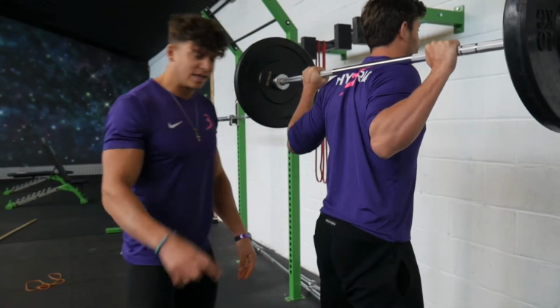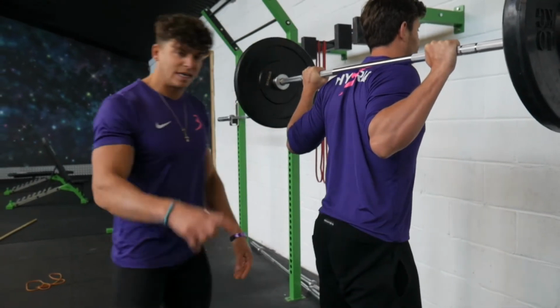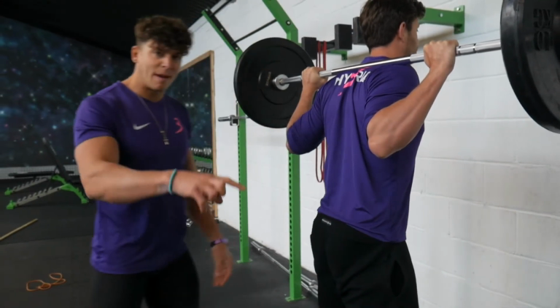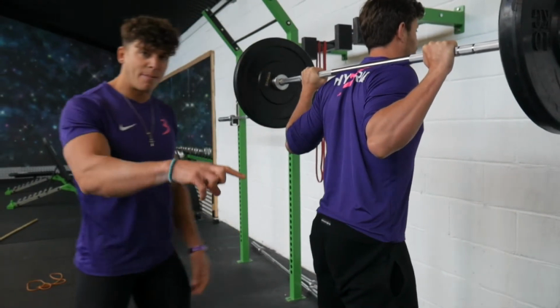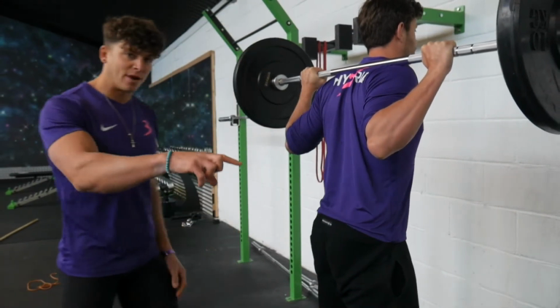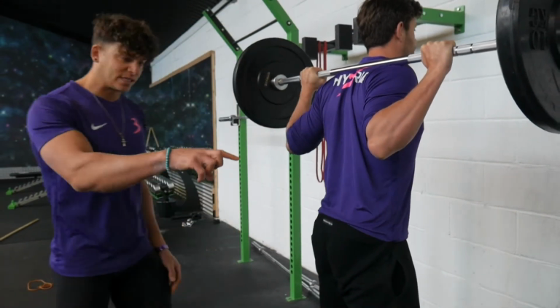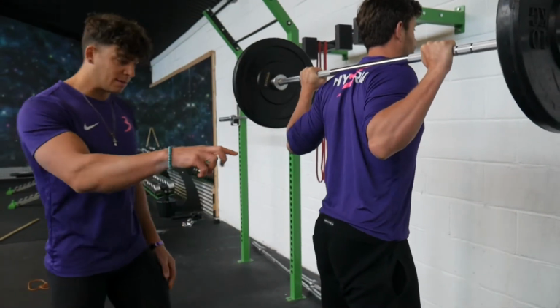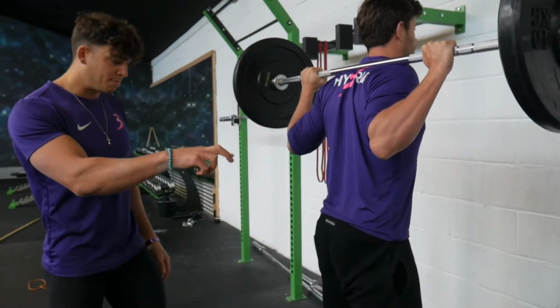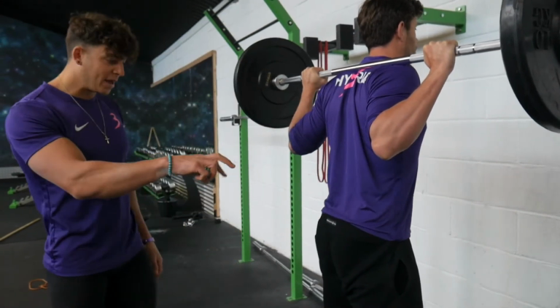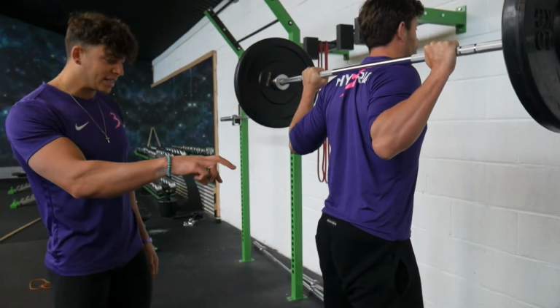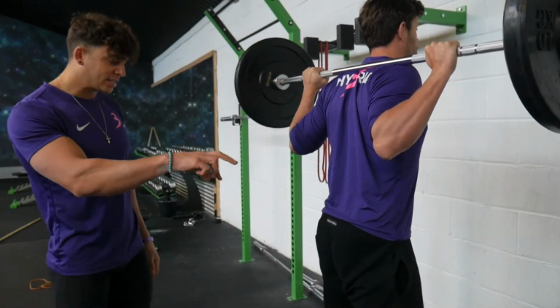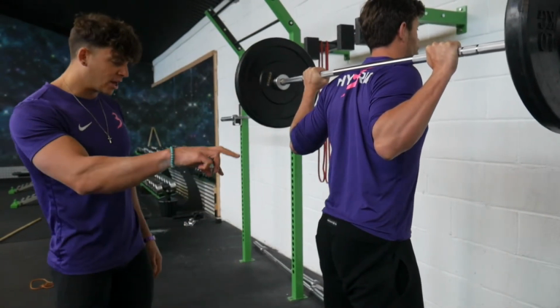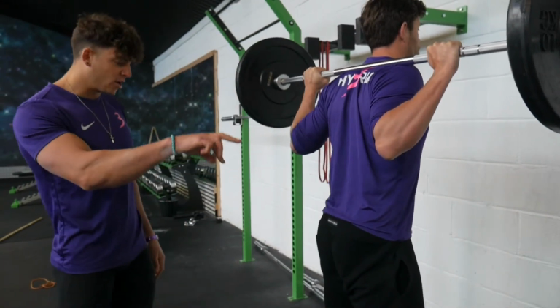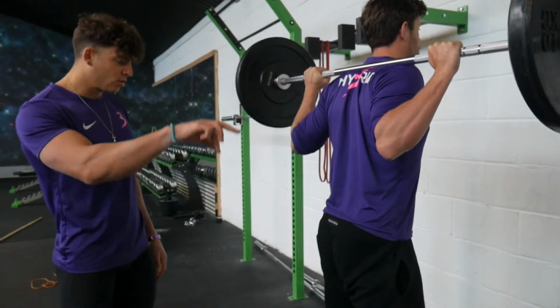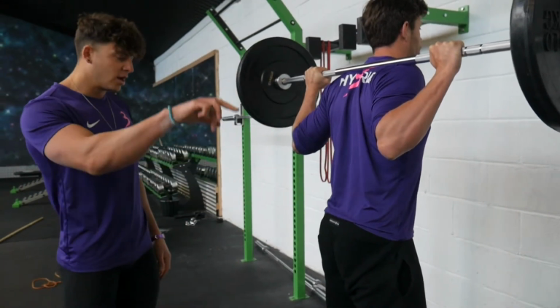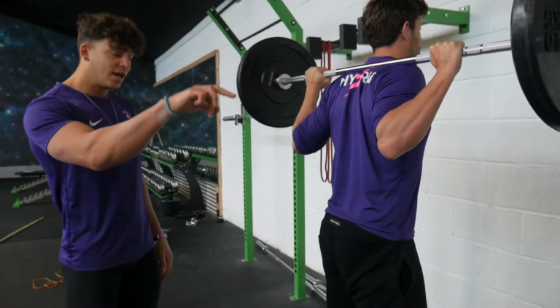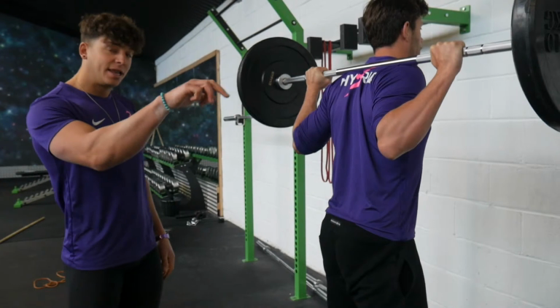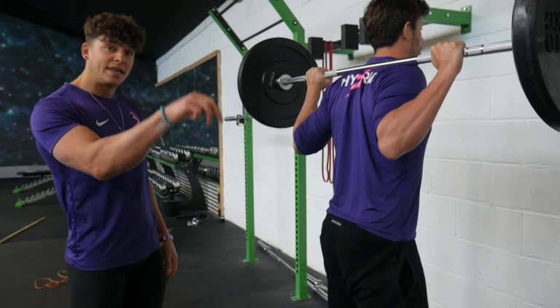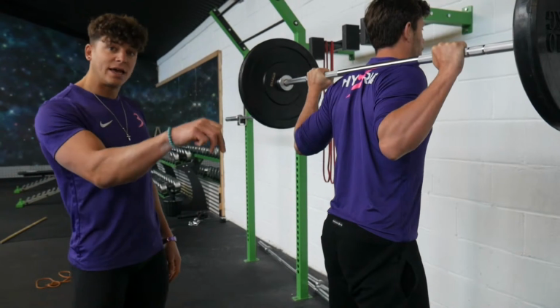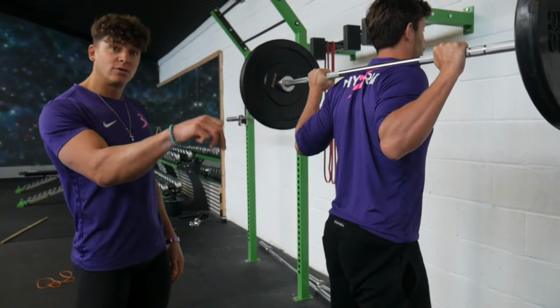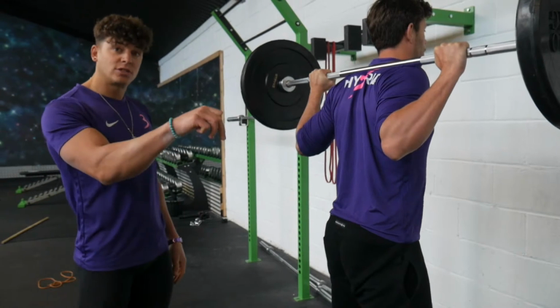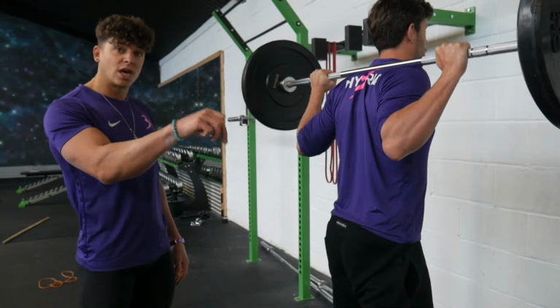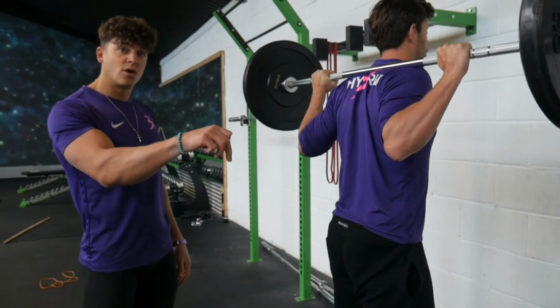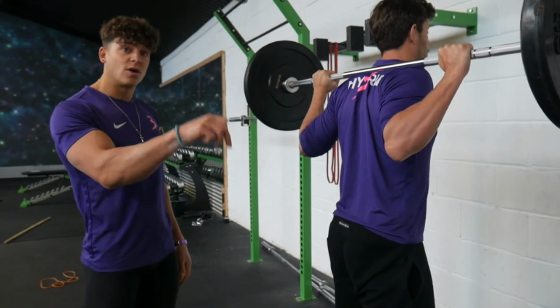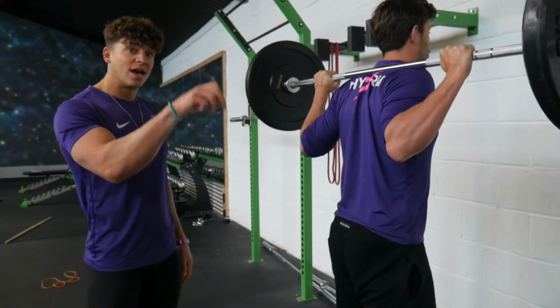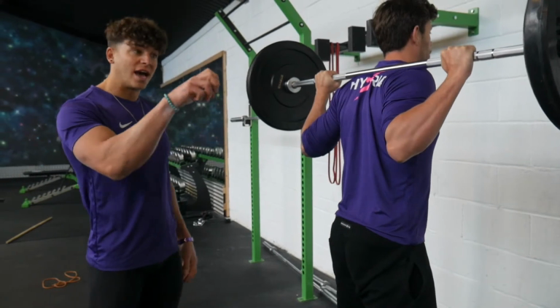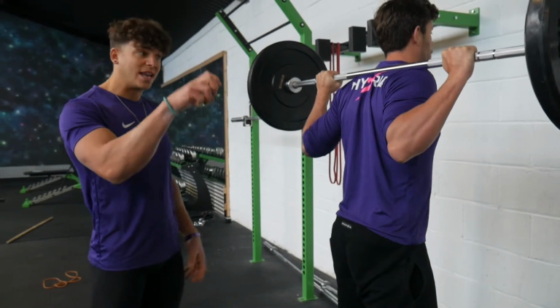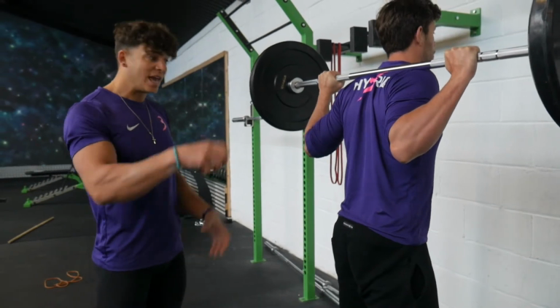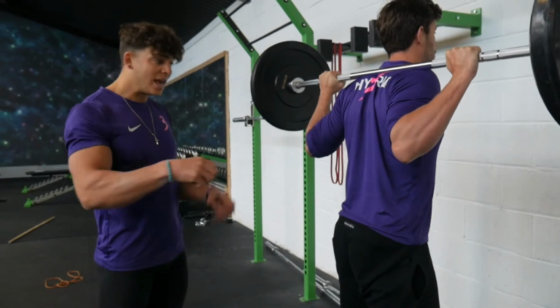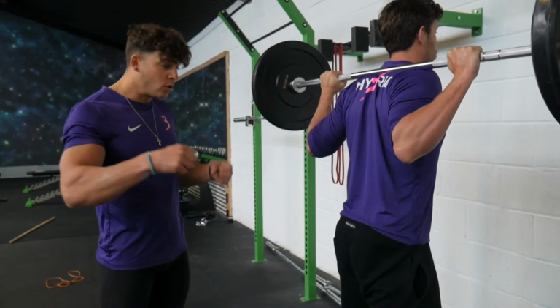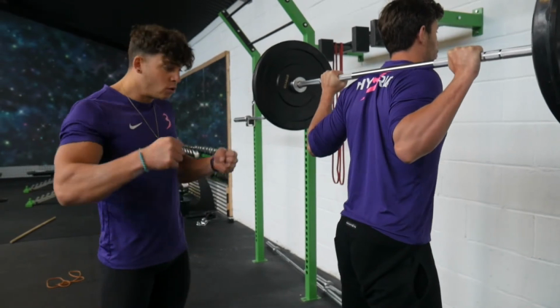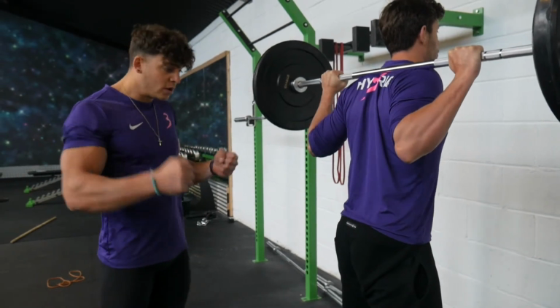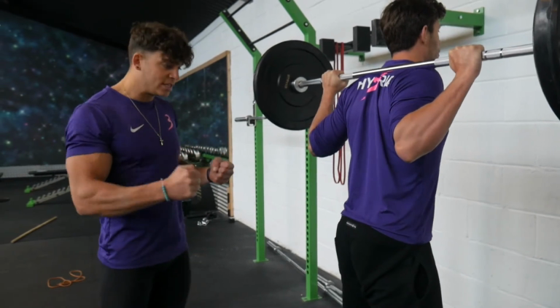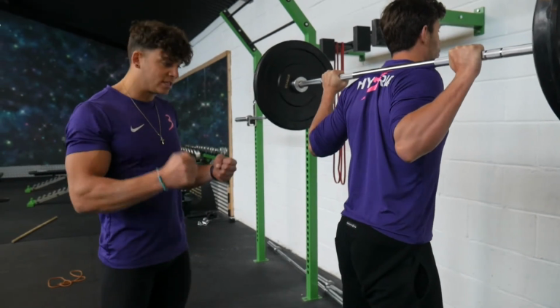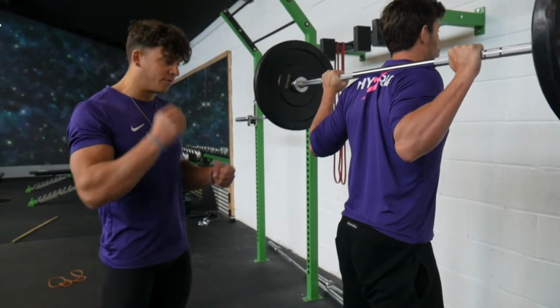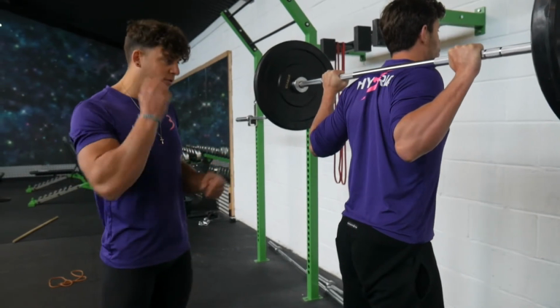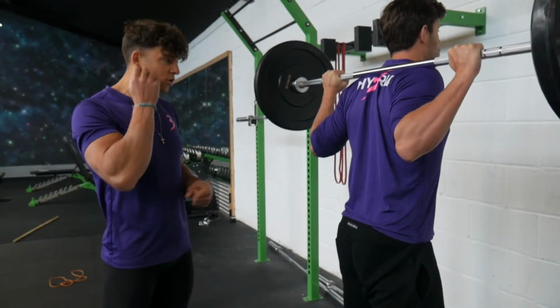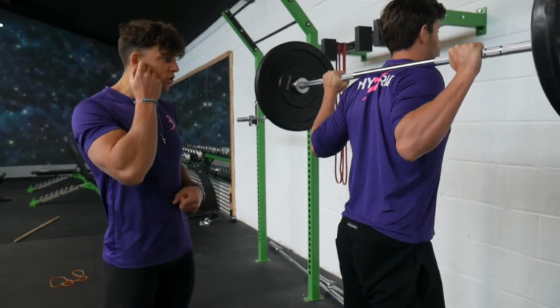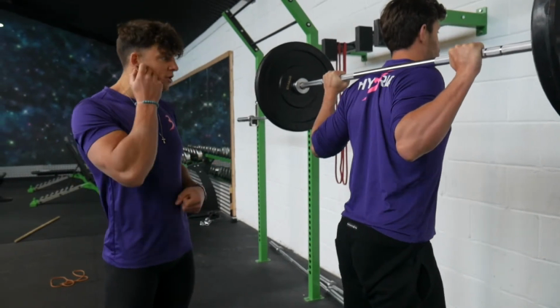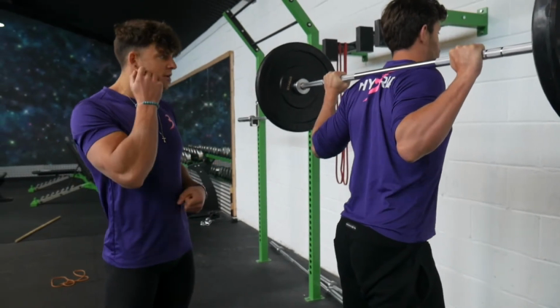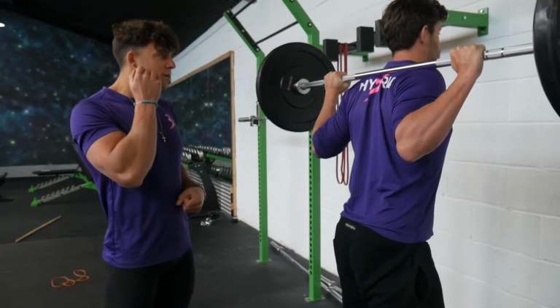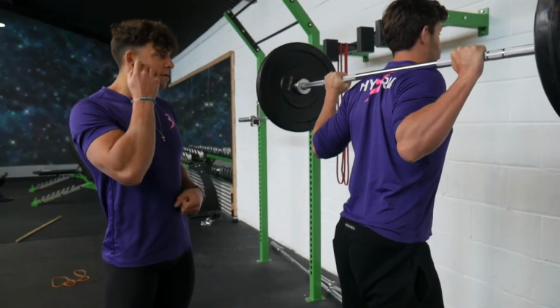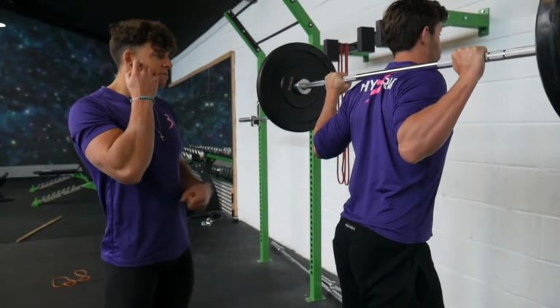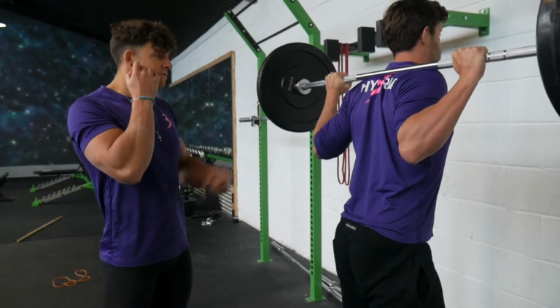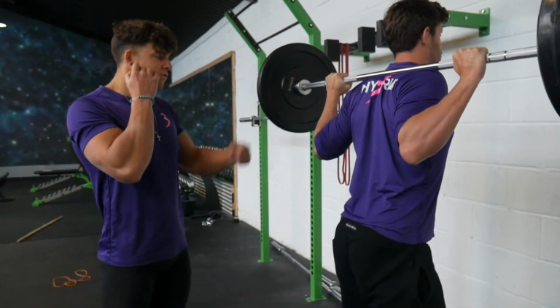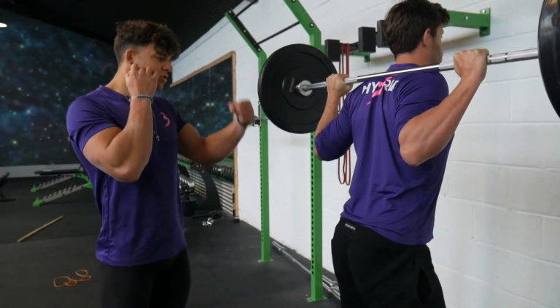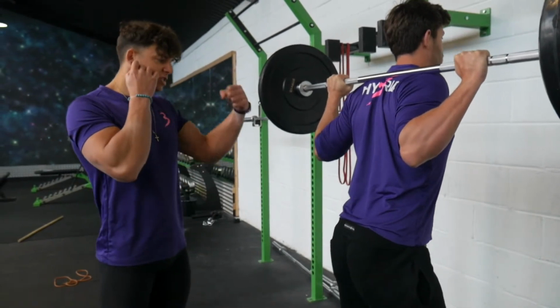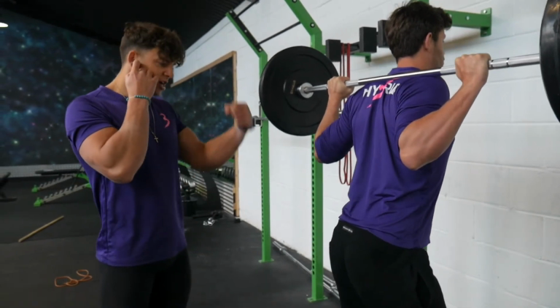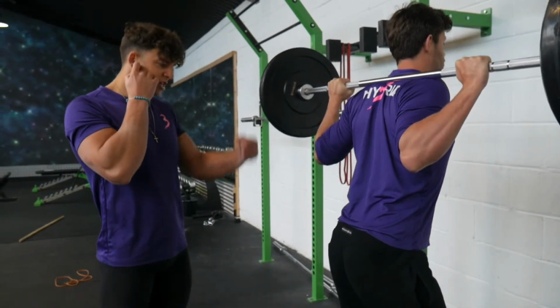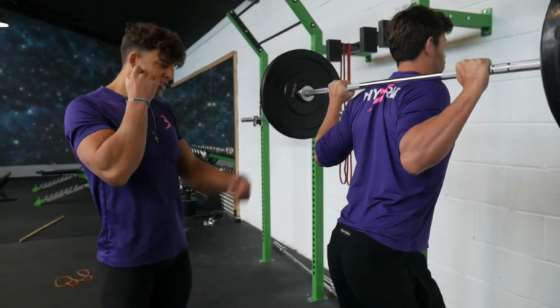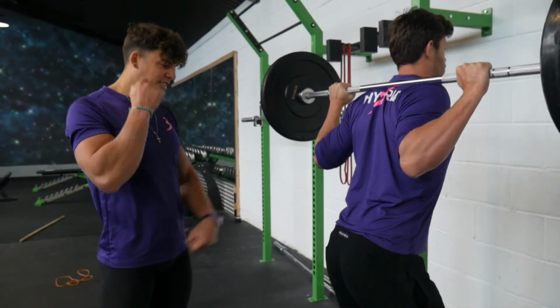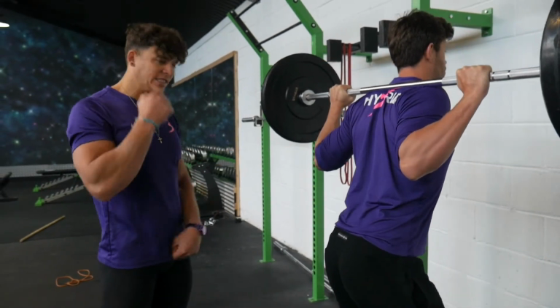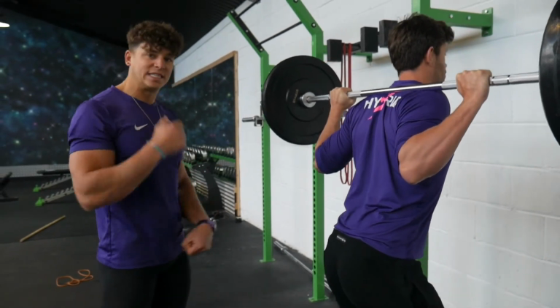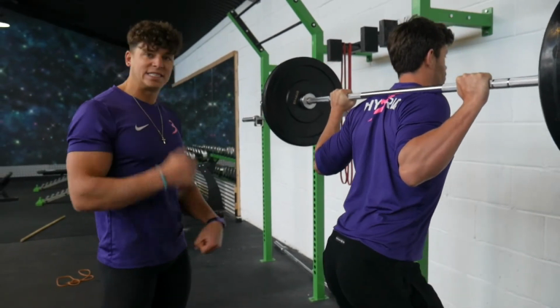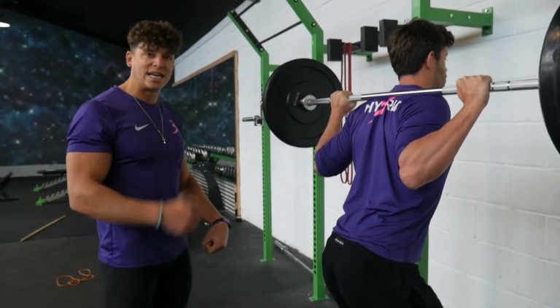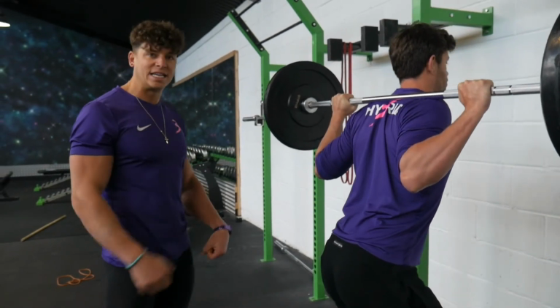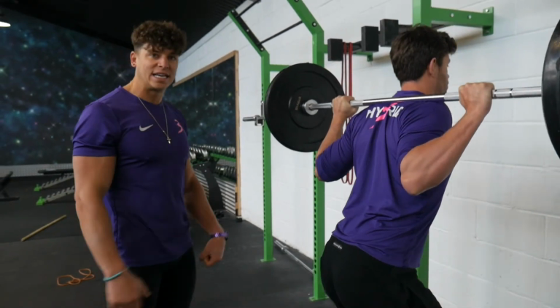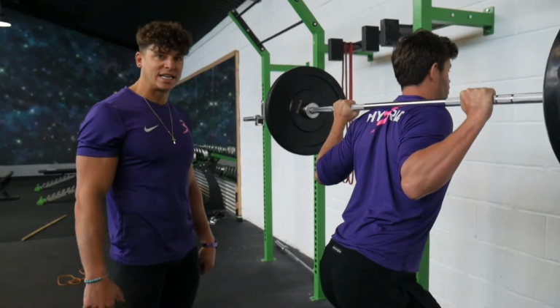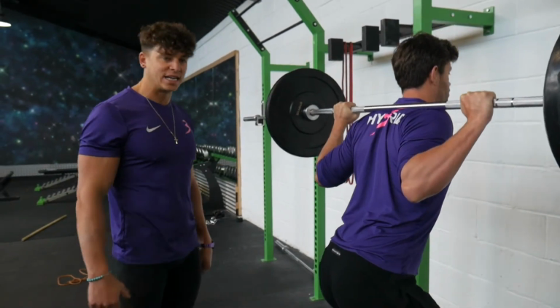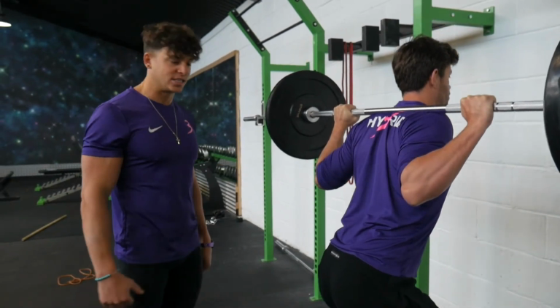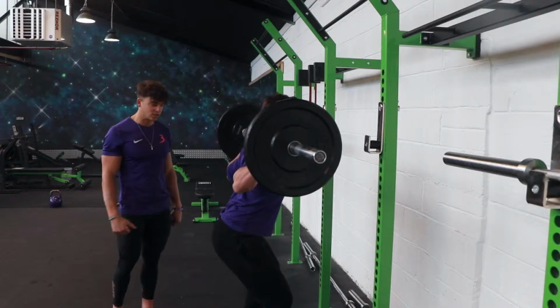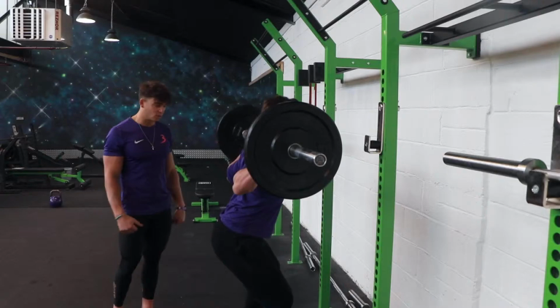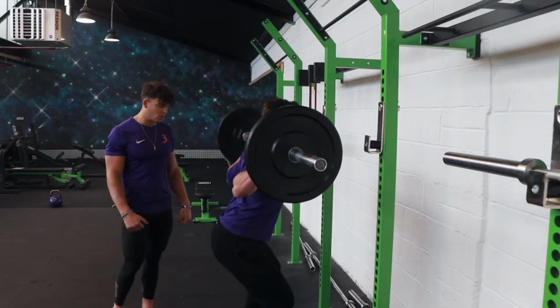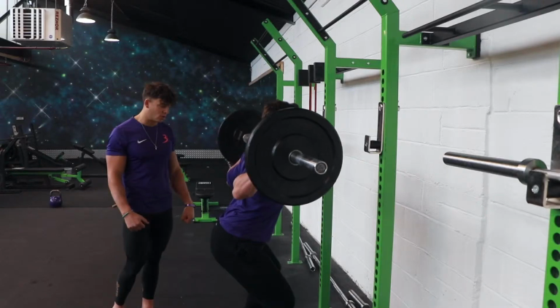Think about pressing big toe, little toe, and heel all into the floor before he starts descending in that squat.